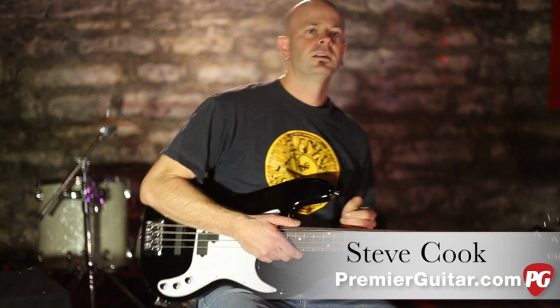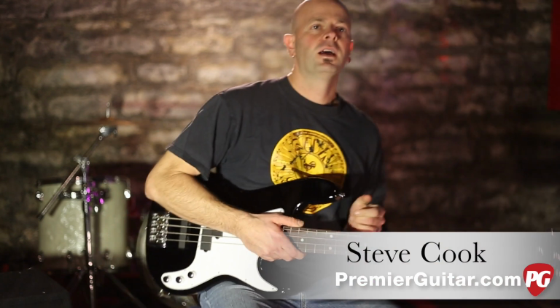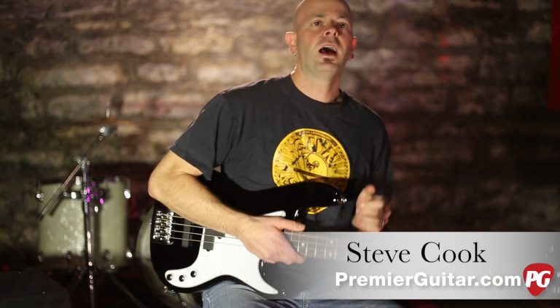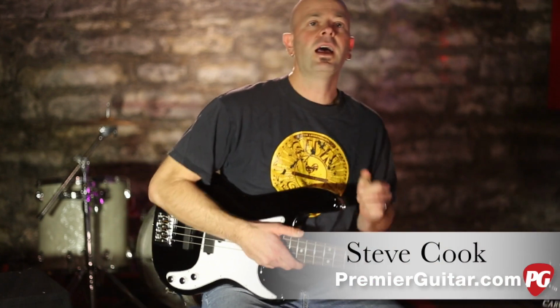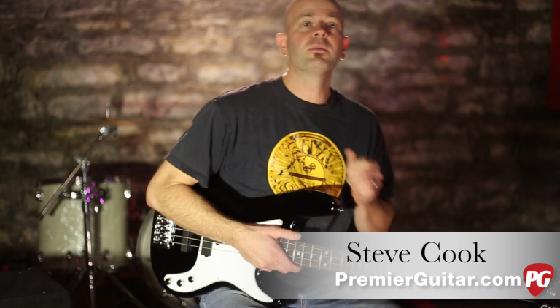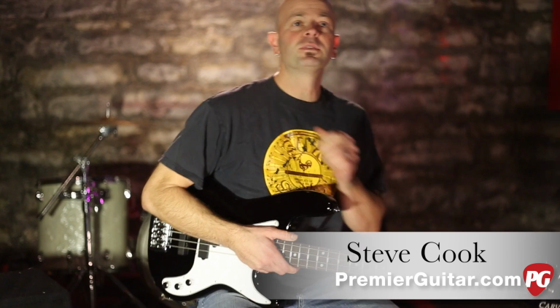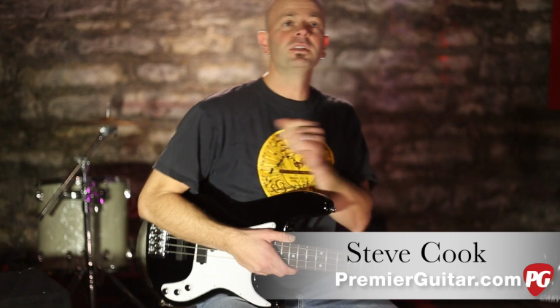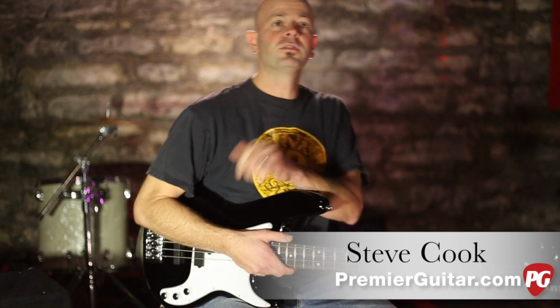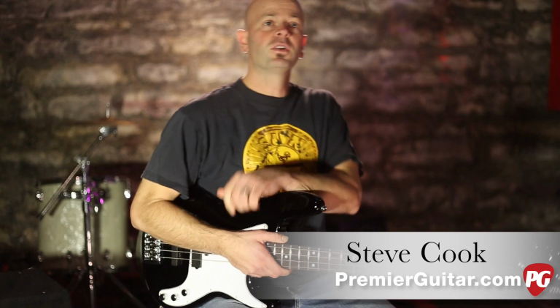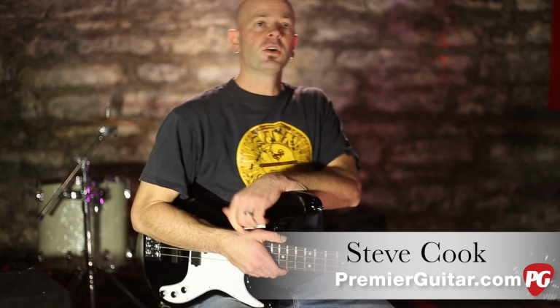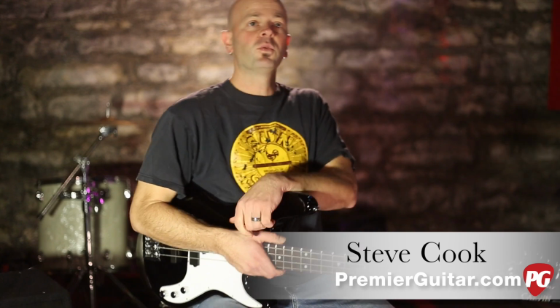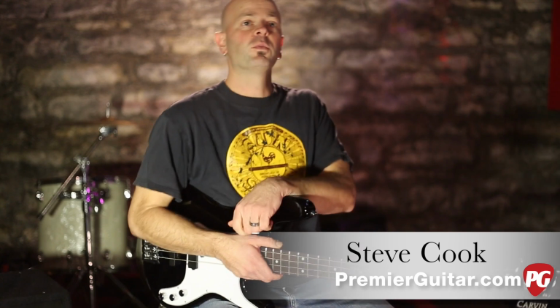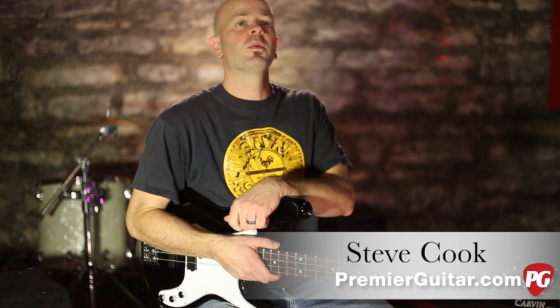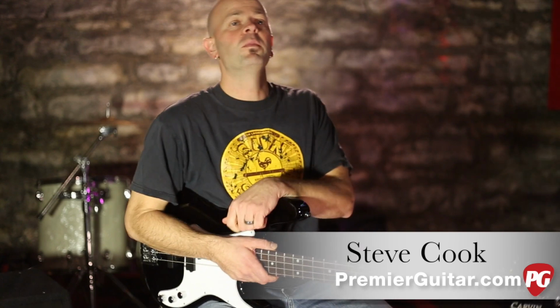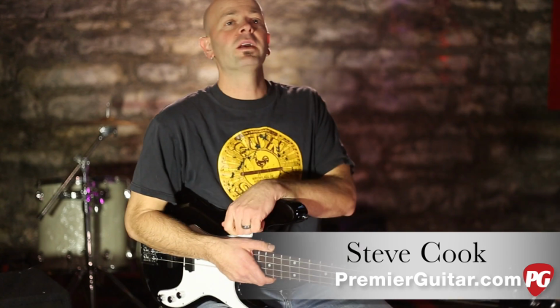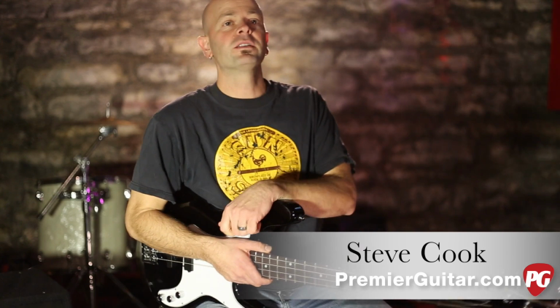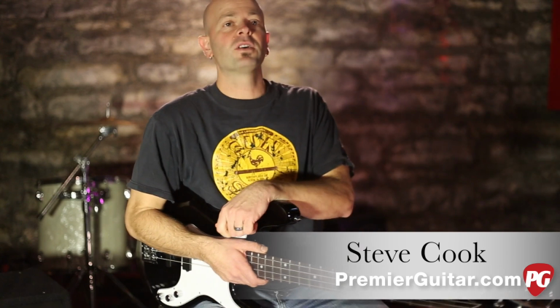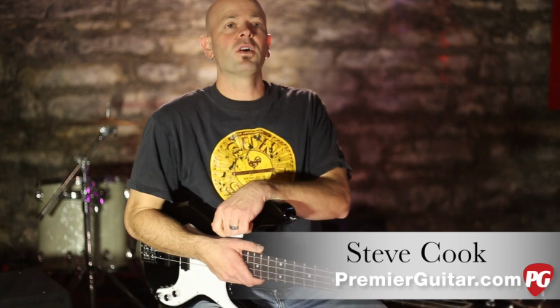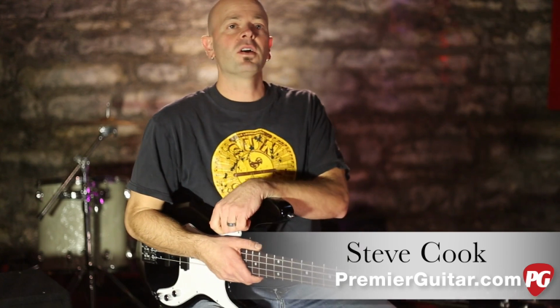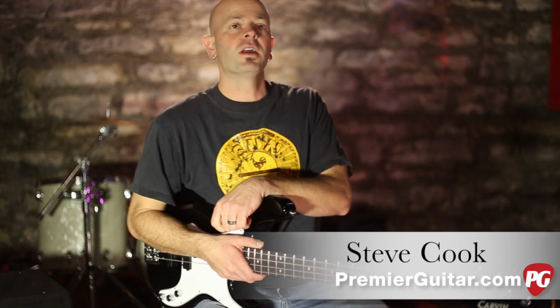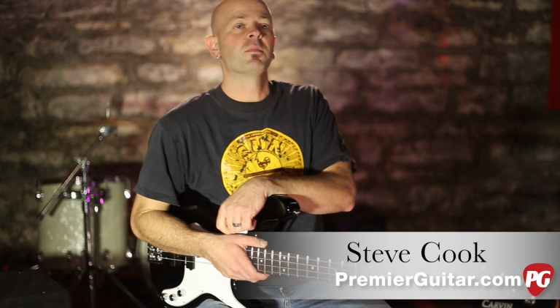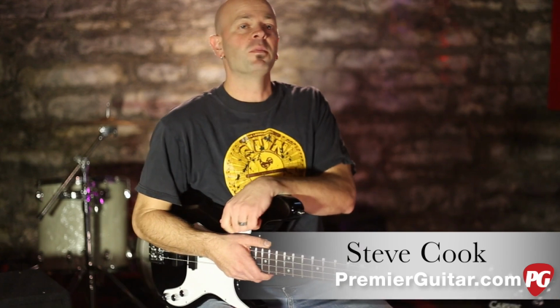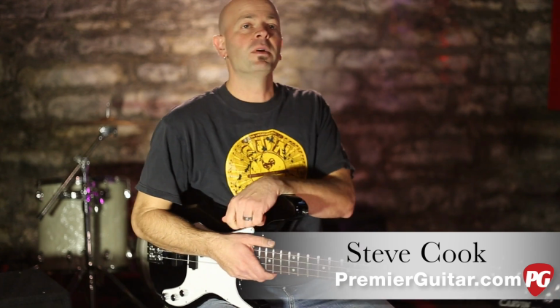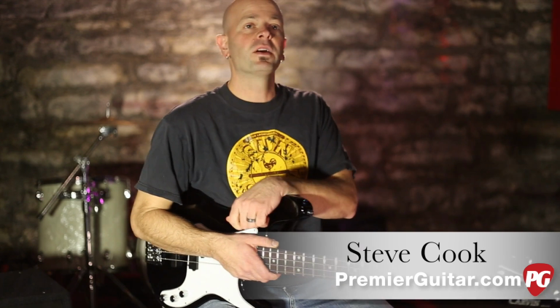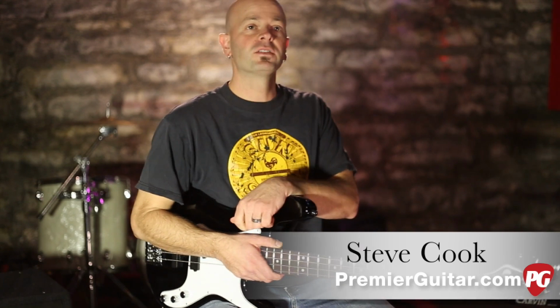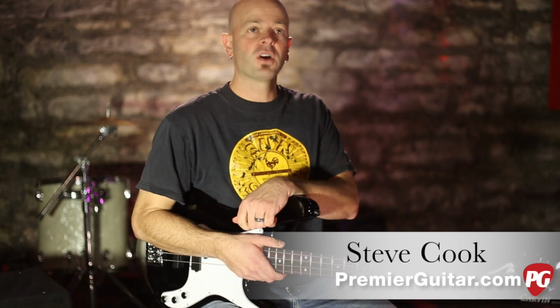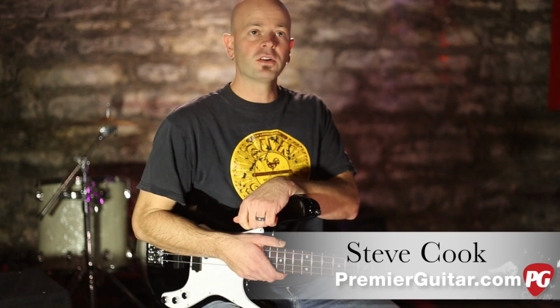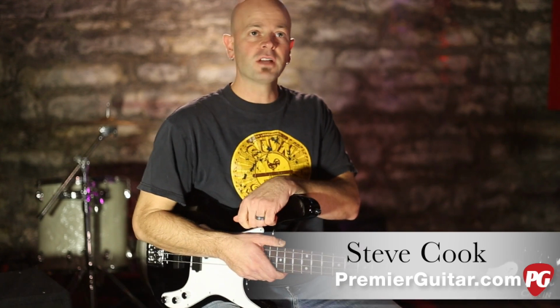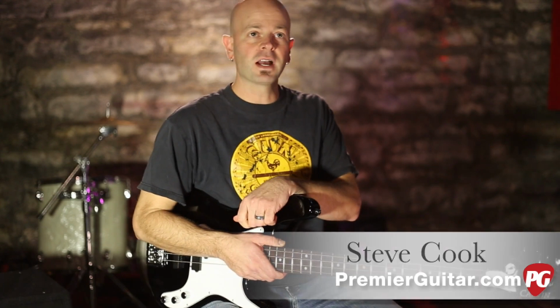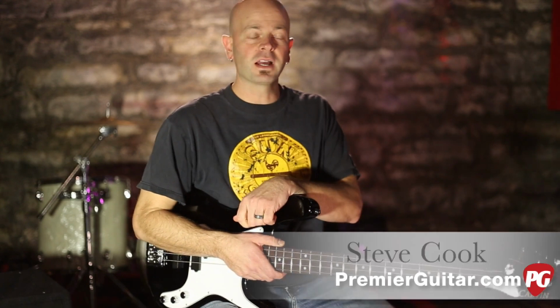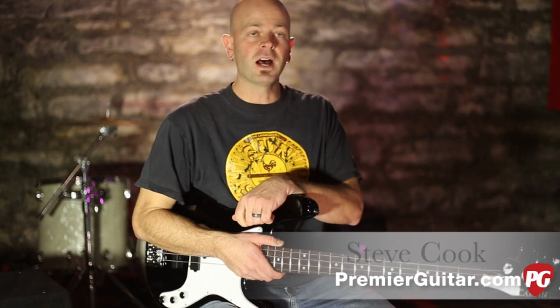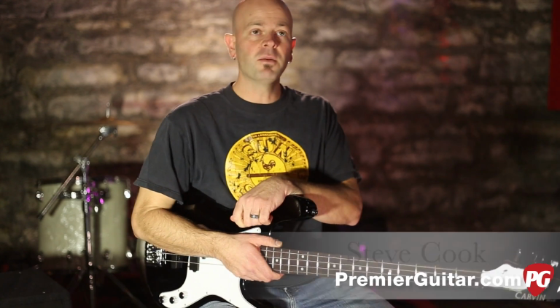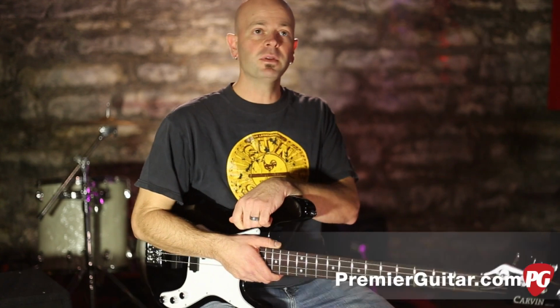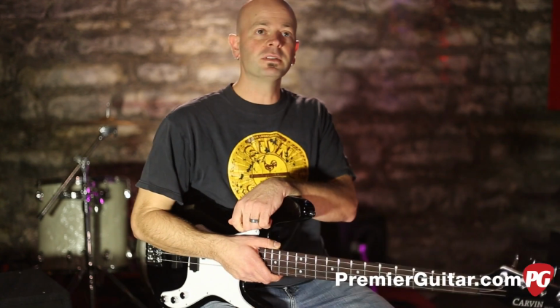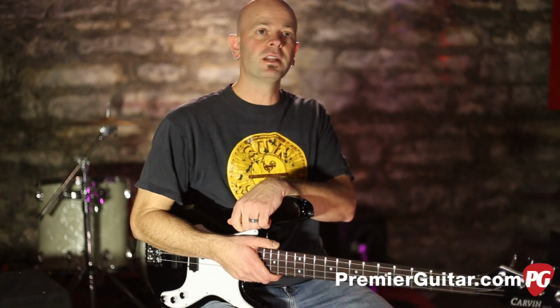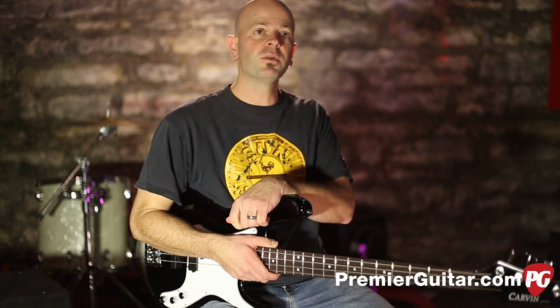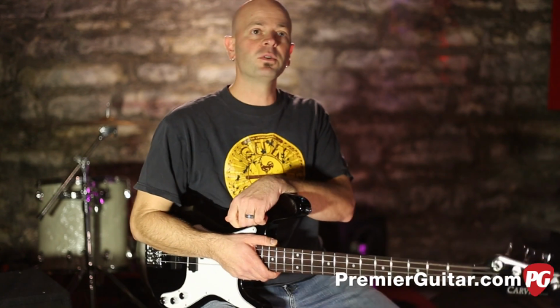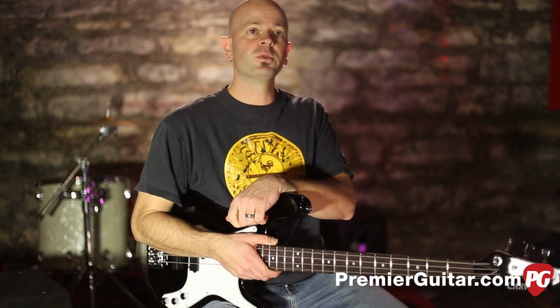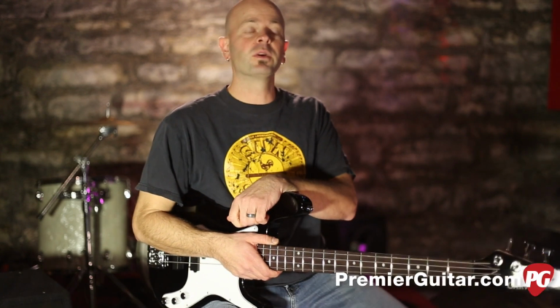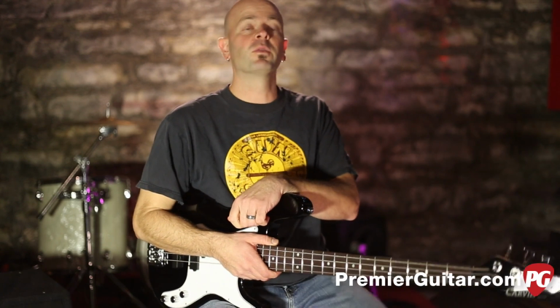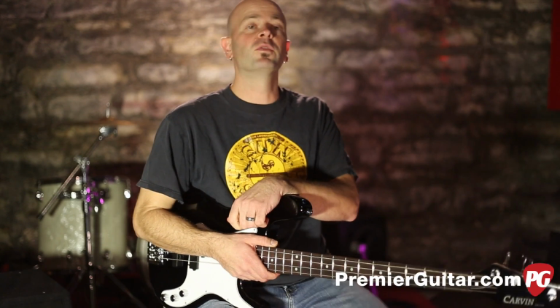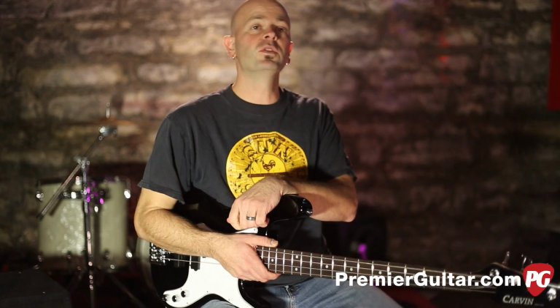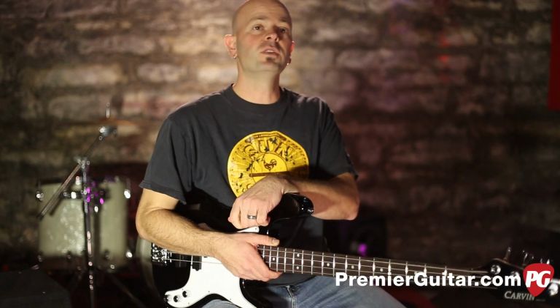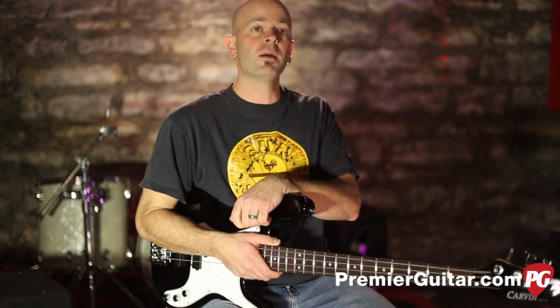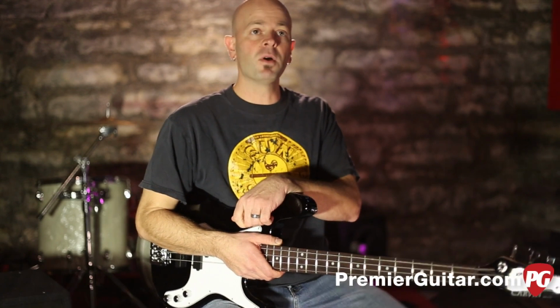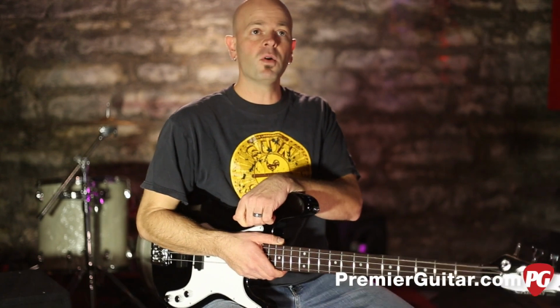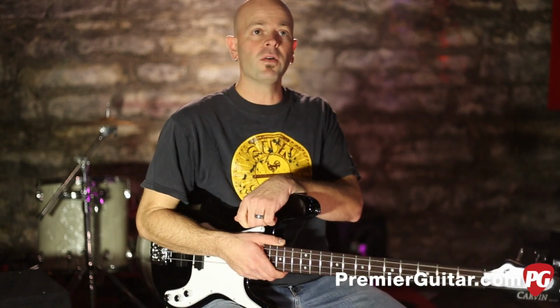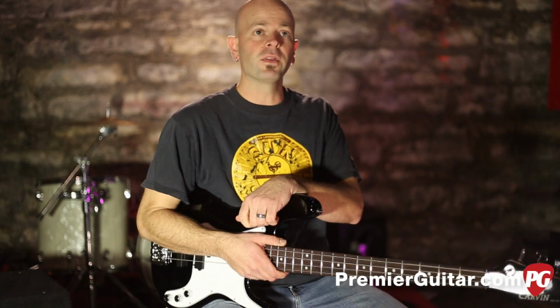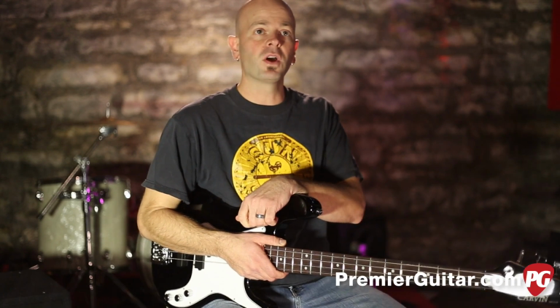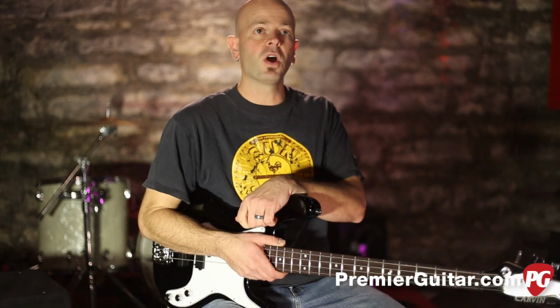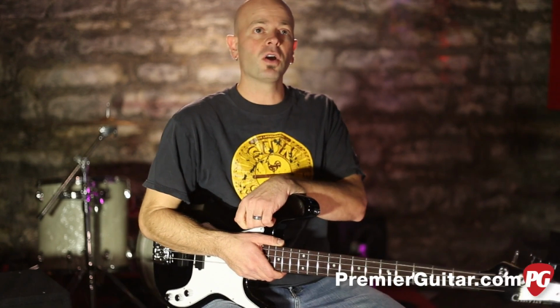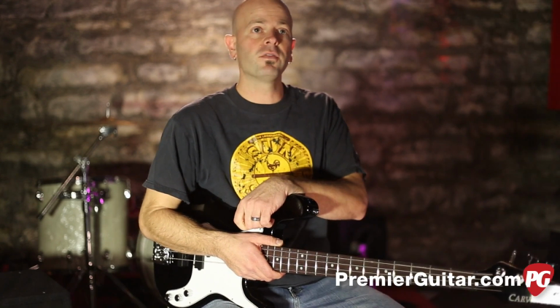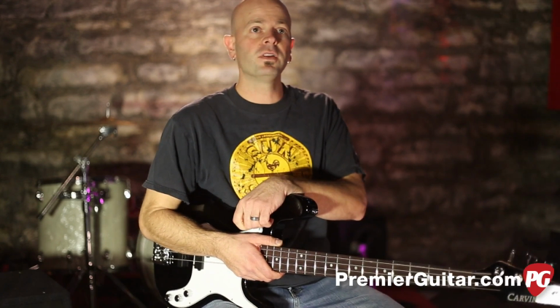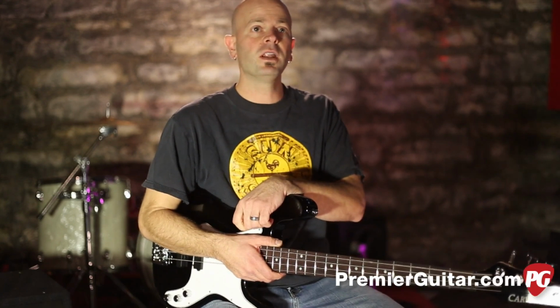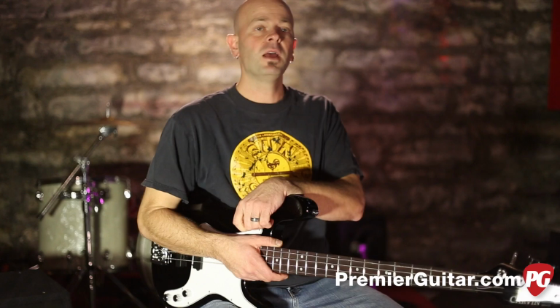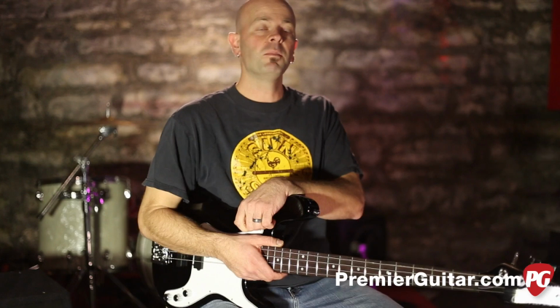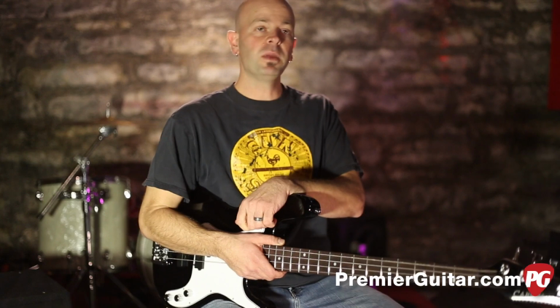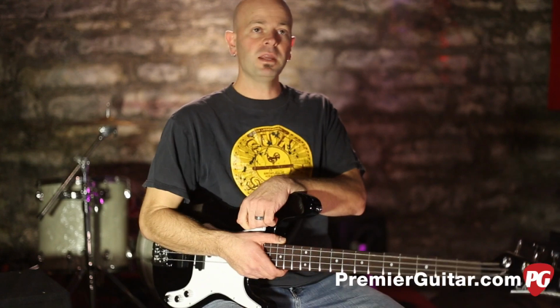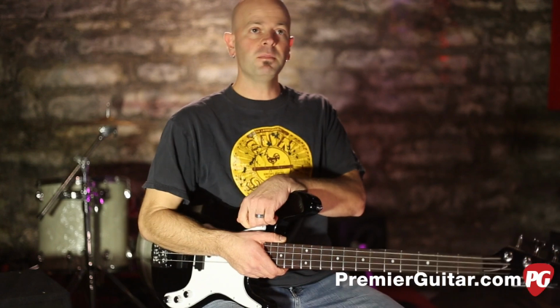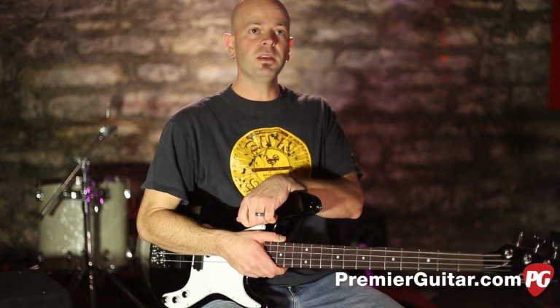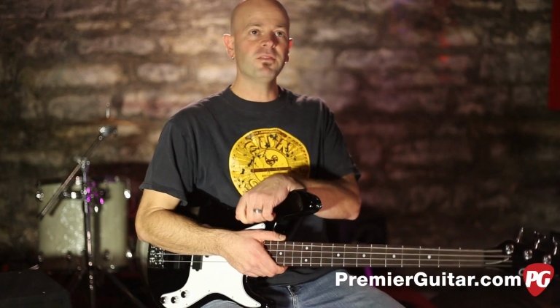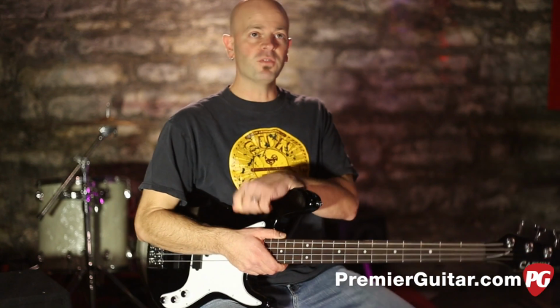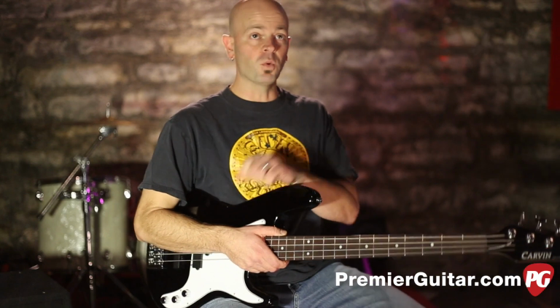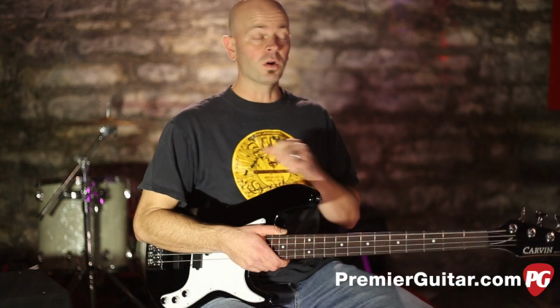Hi, I'm Steve Cook with Premiere Guitar and PremiereGuitar.com, and today we're doing a review demo on the Carvin PB4.